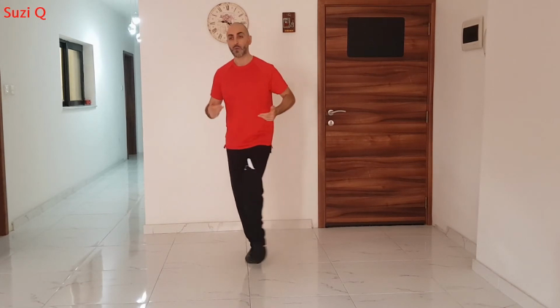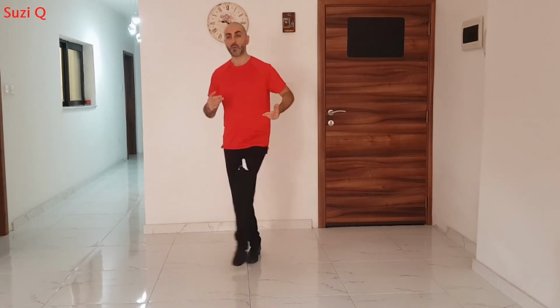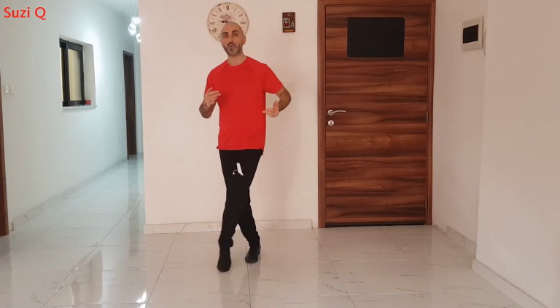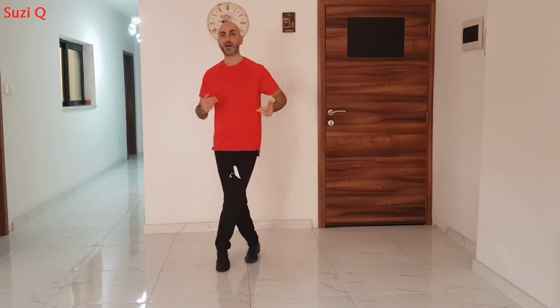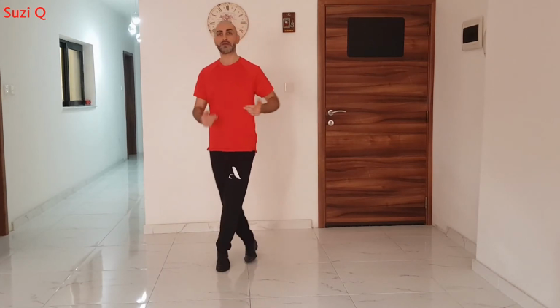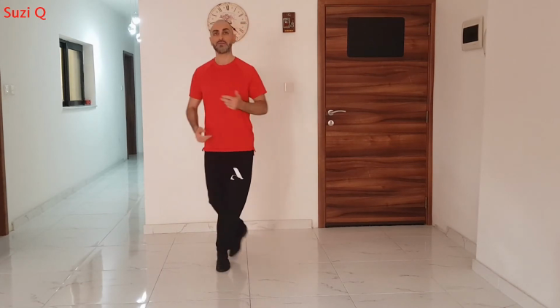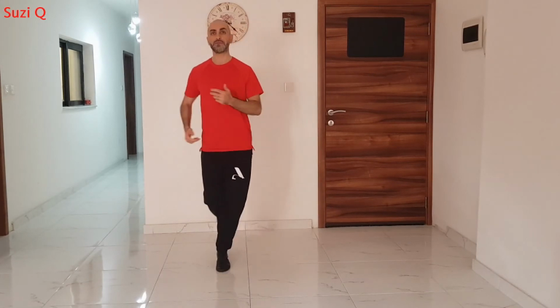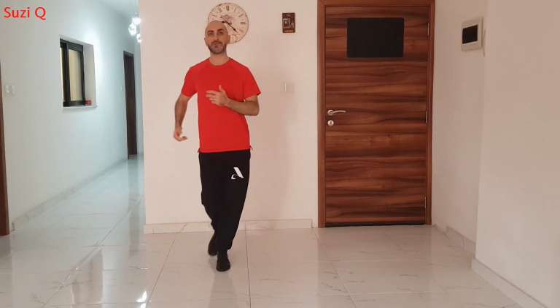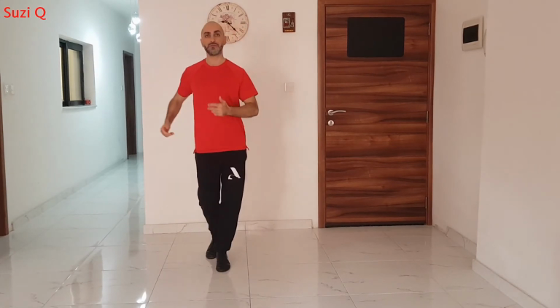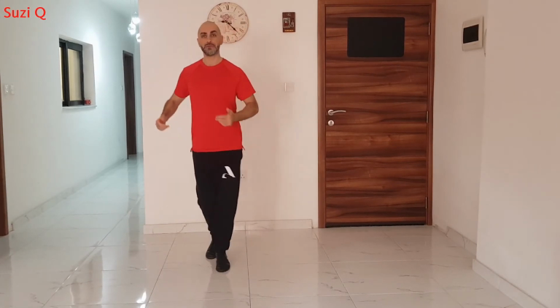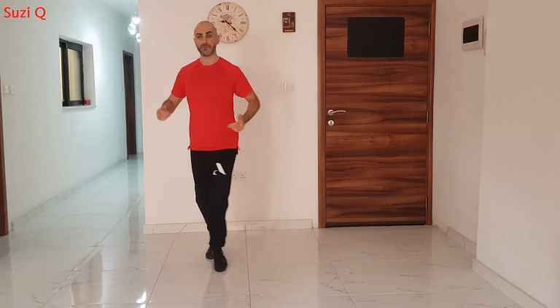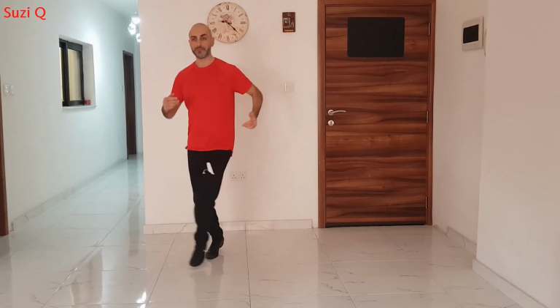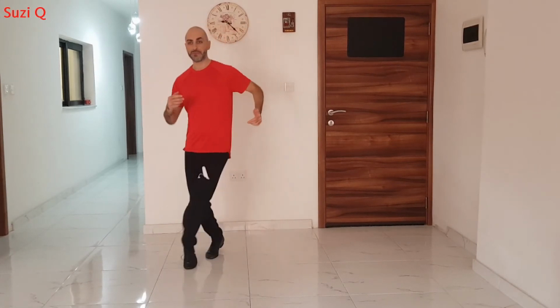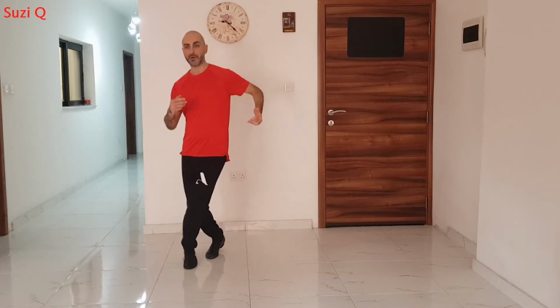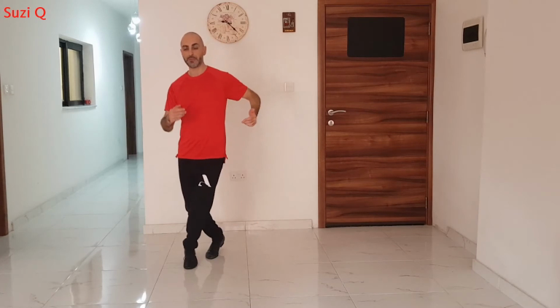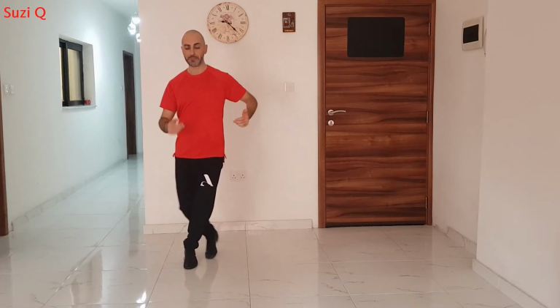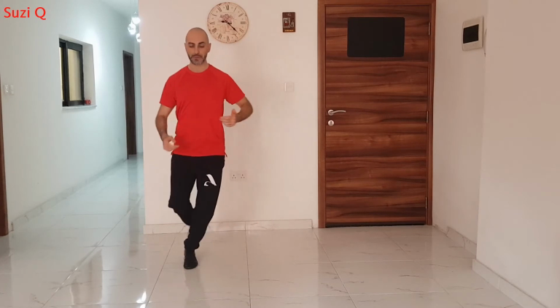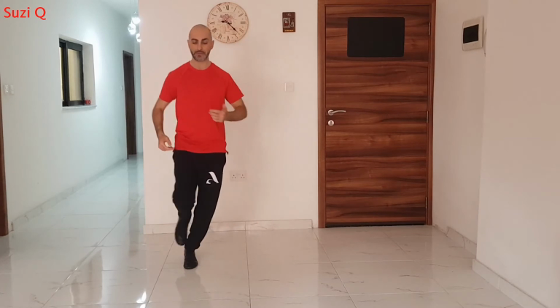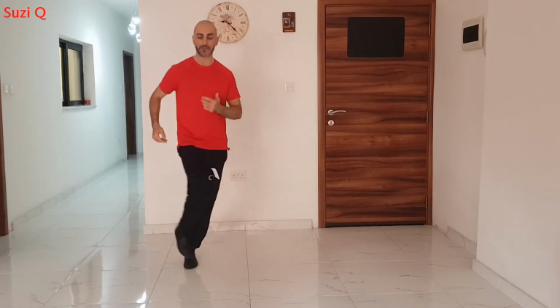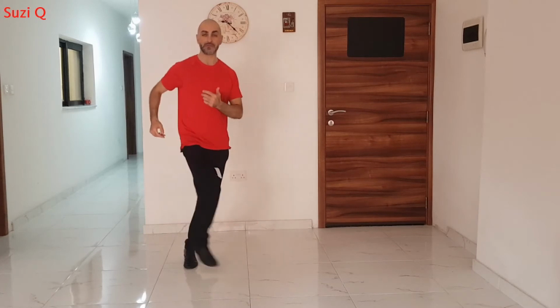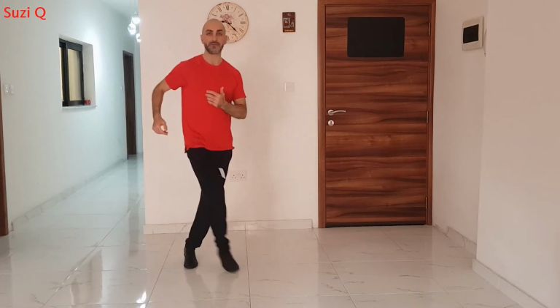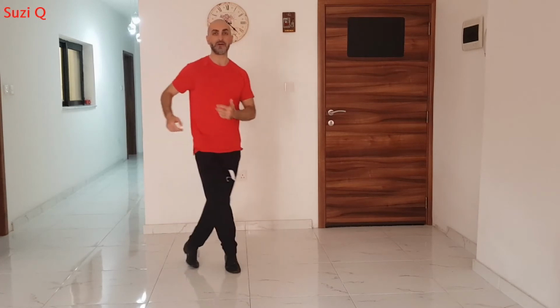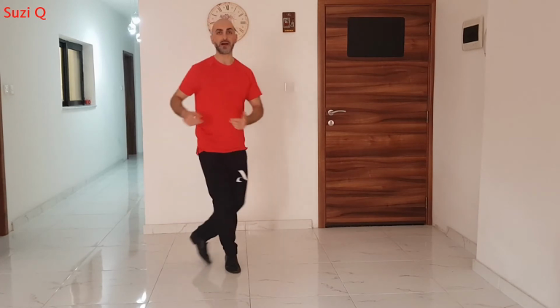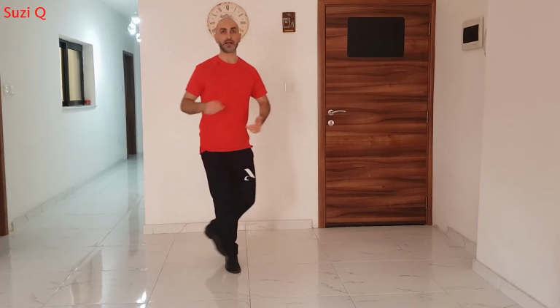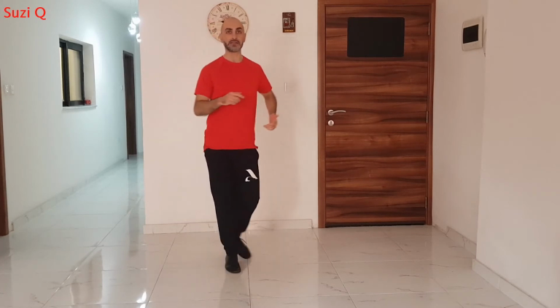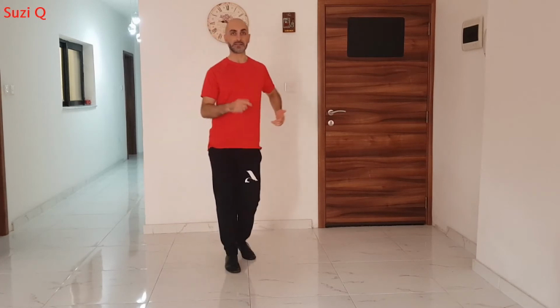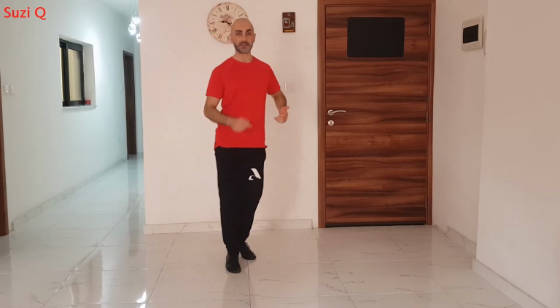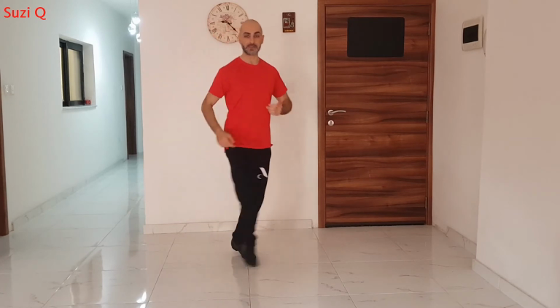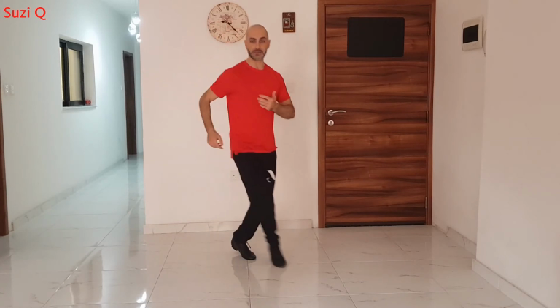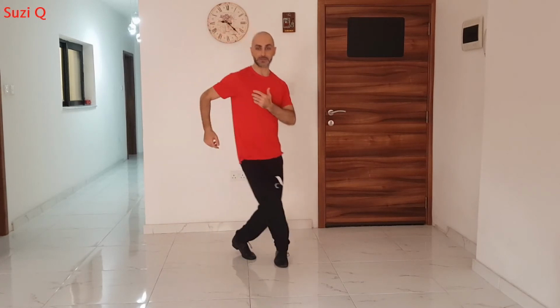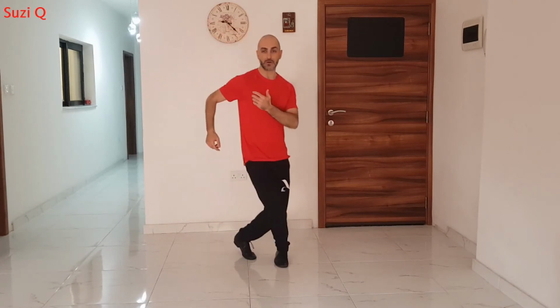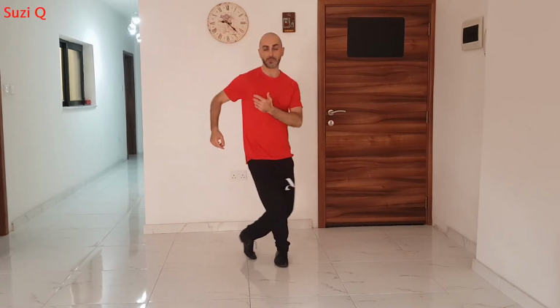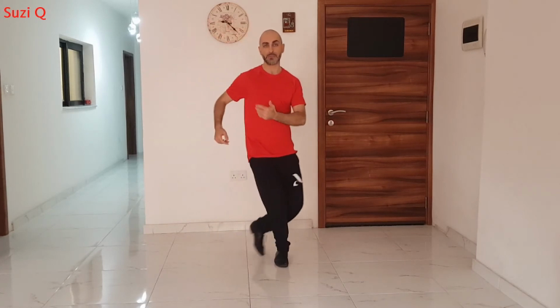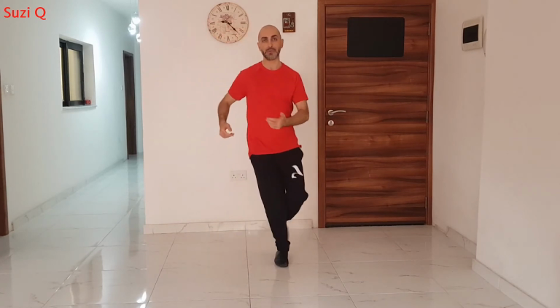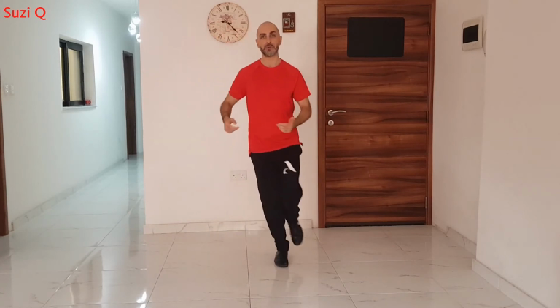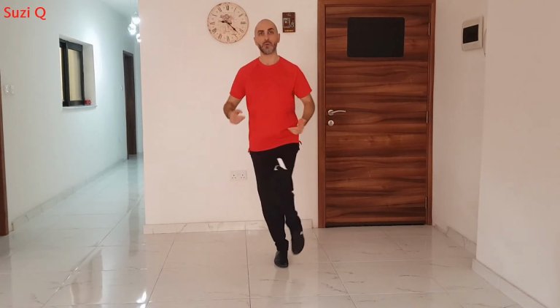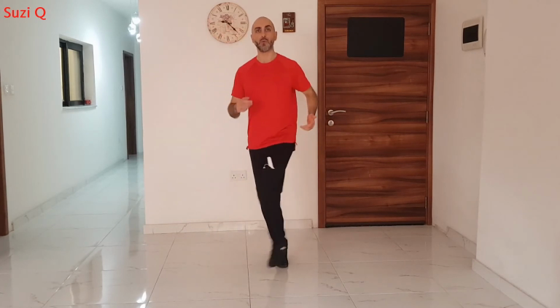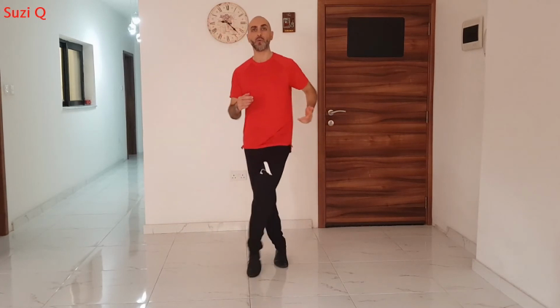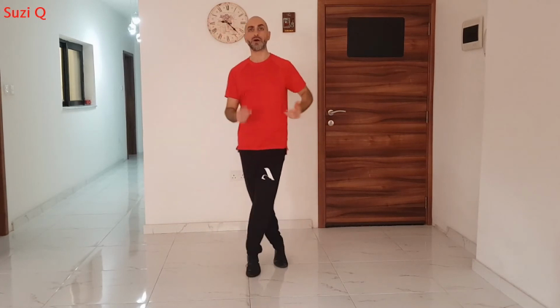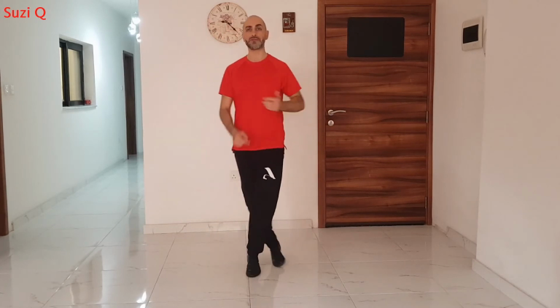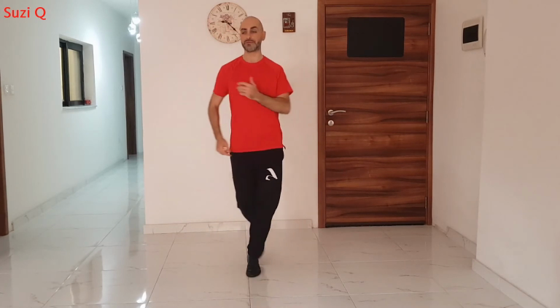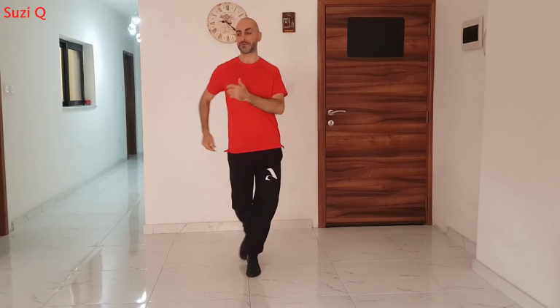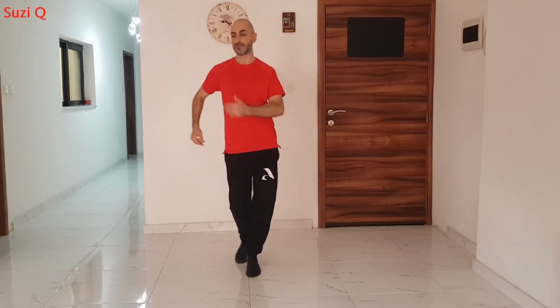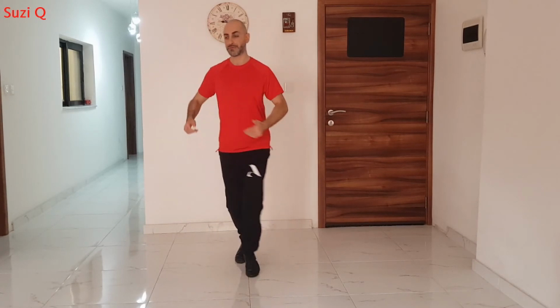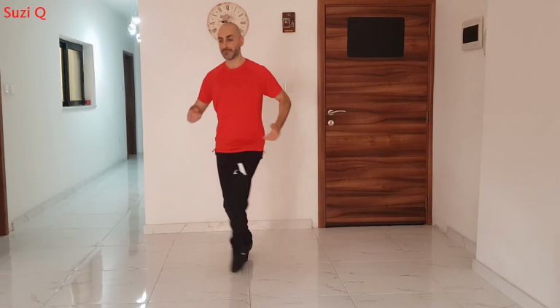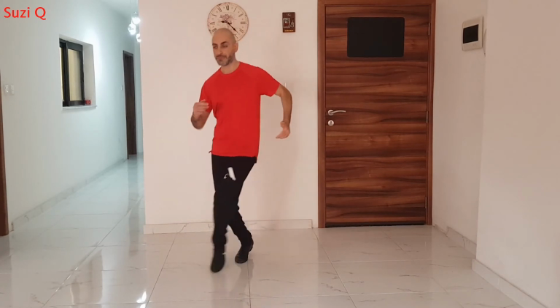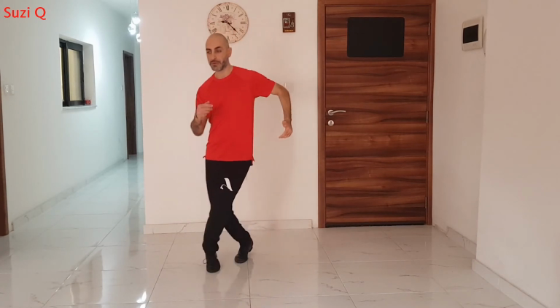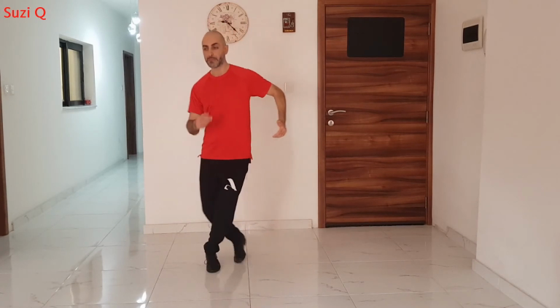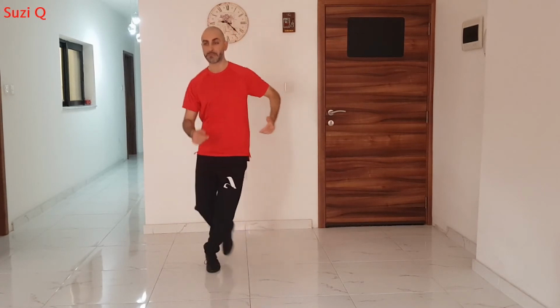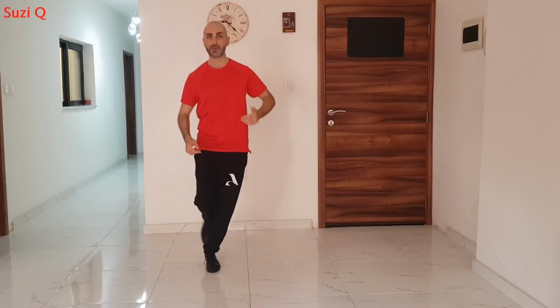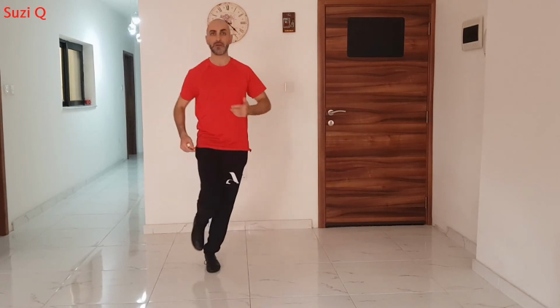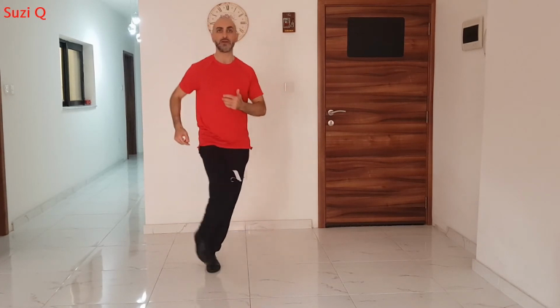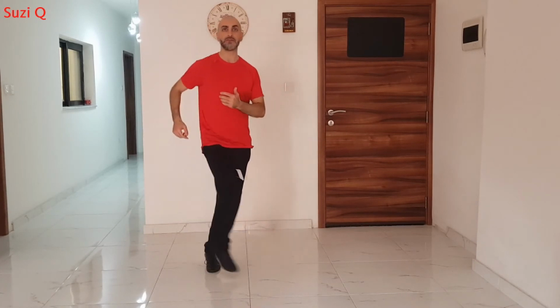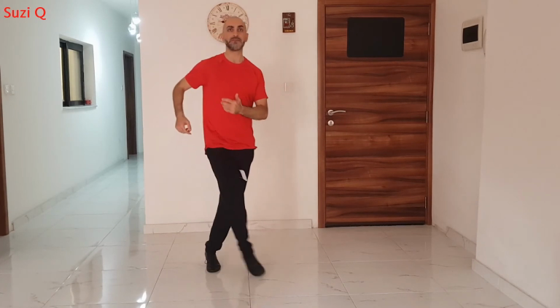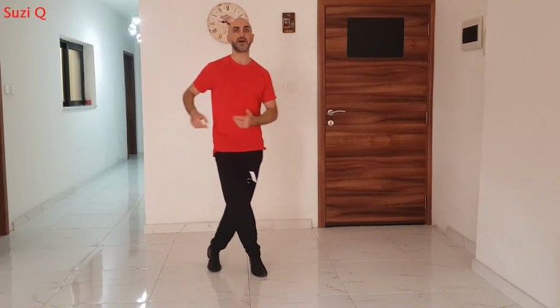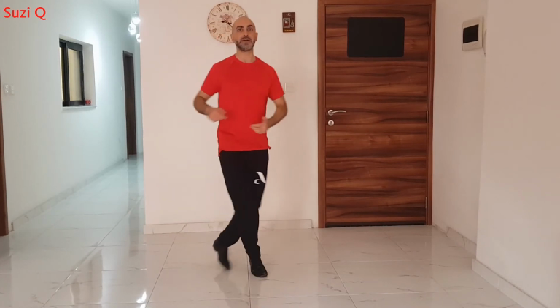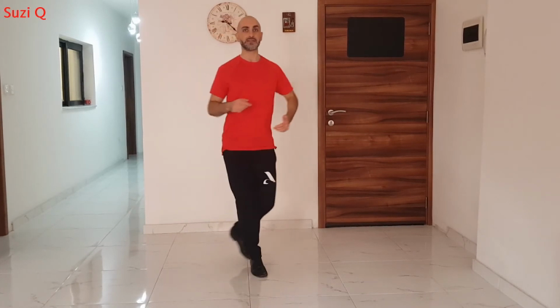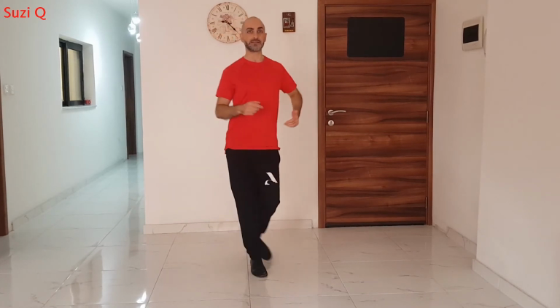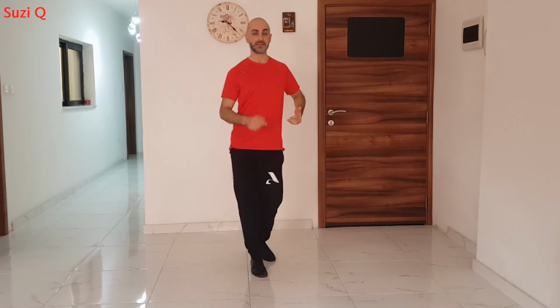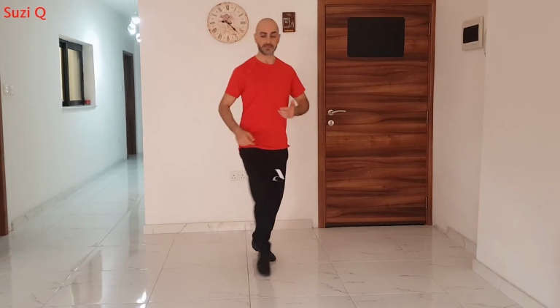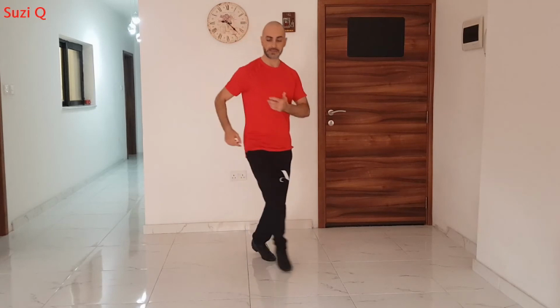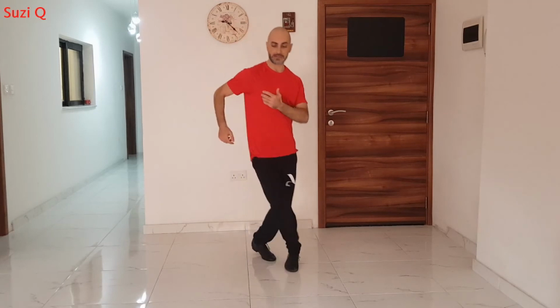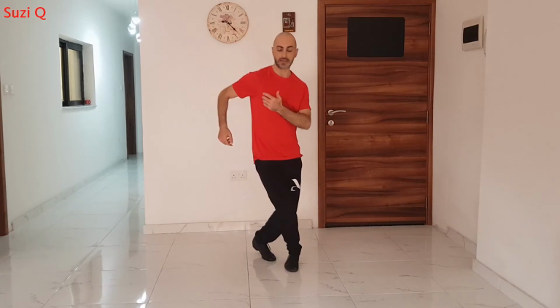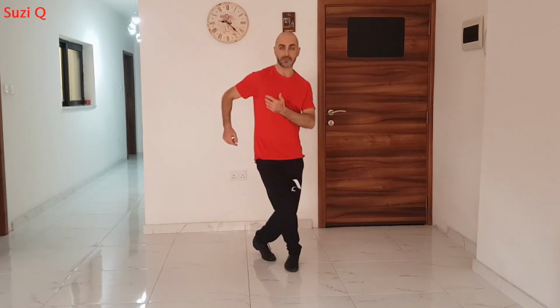One, two, drop. Five, six, drop. One, two, drop. Five, six, seven.